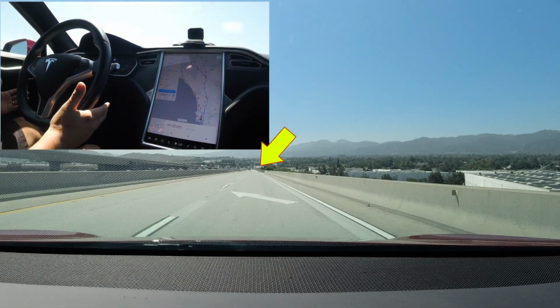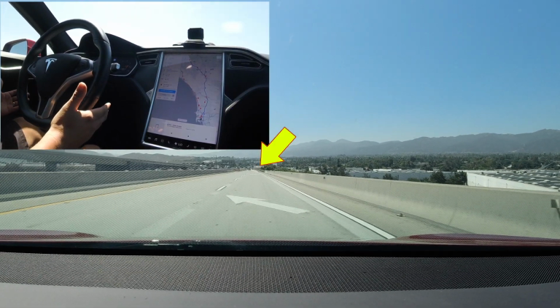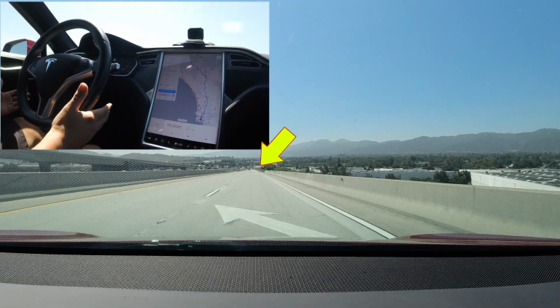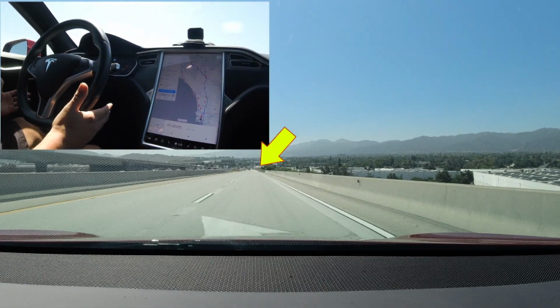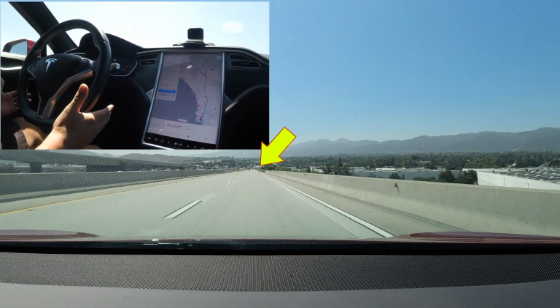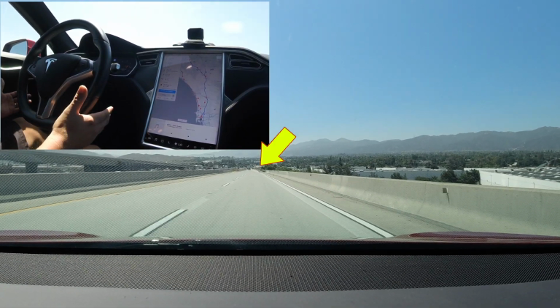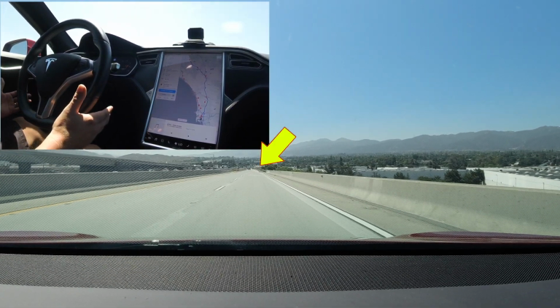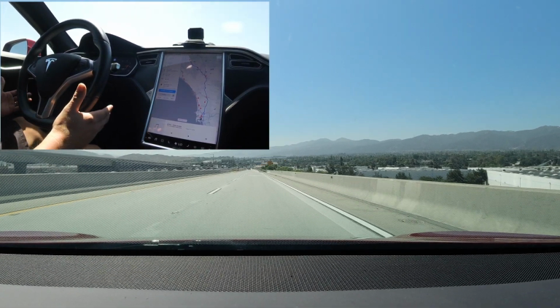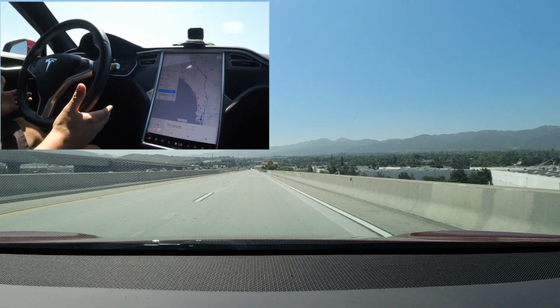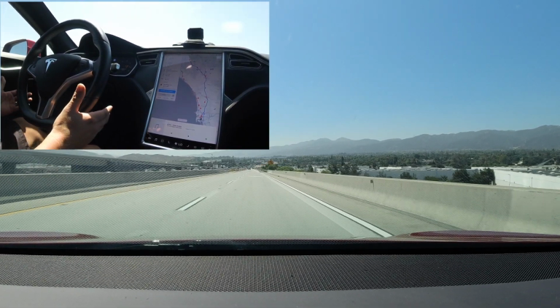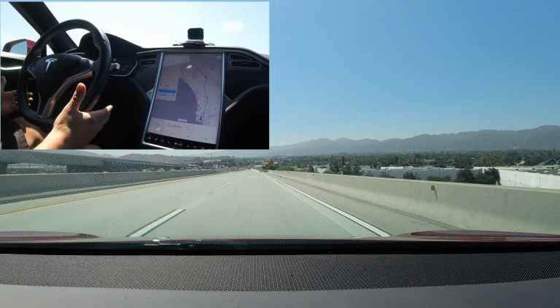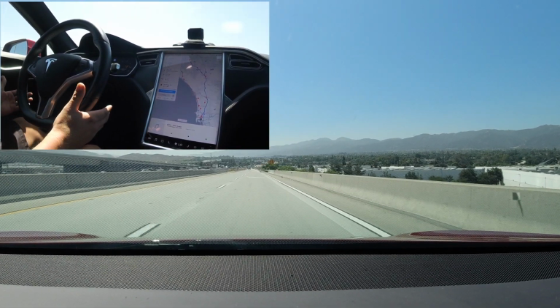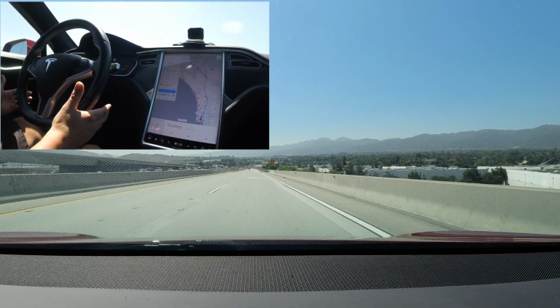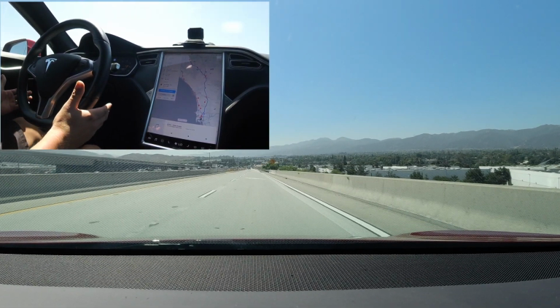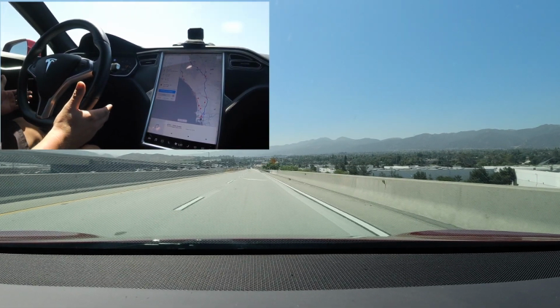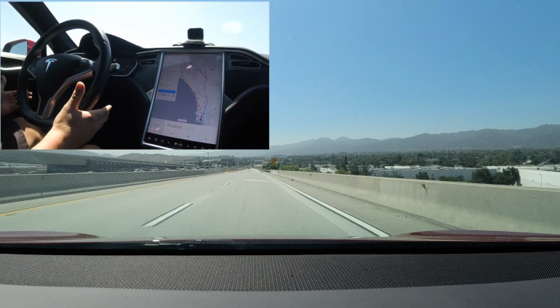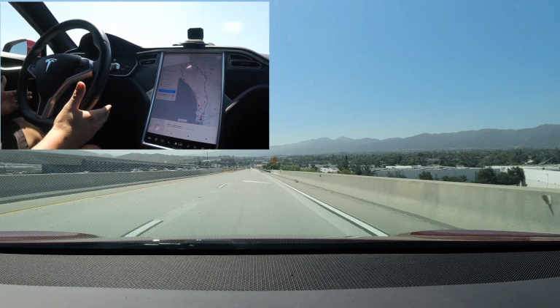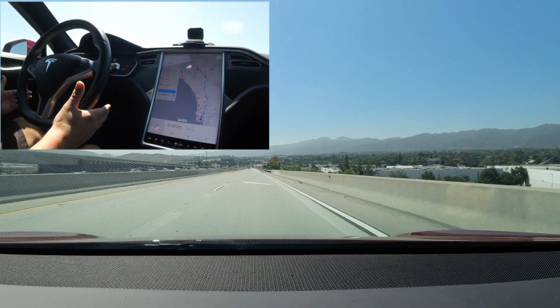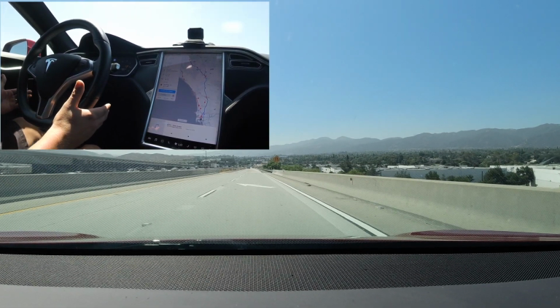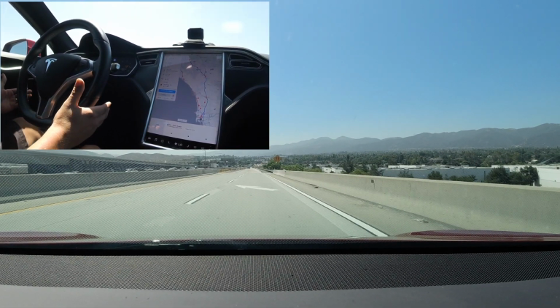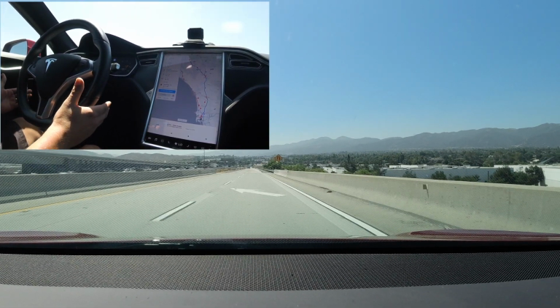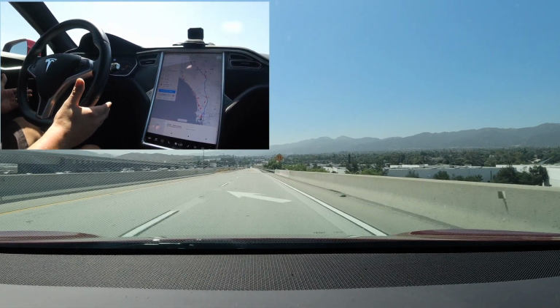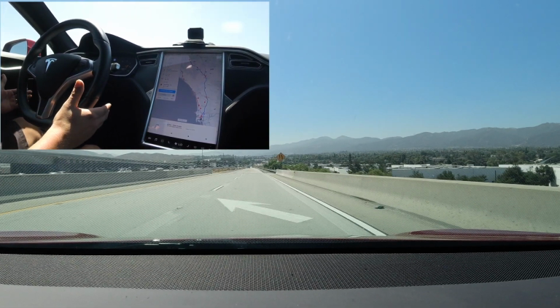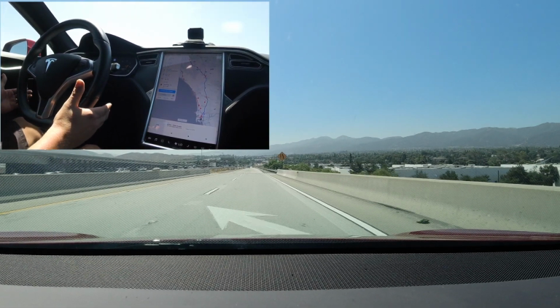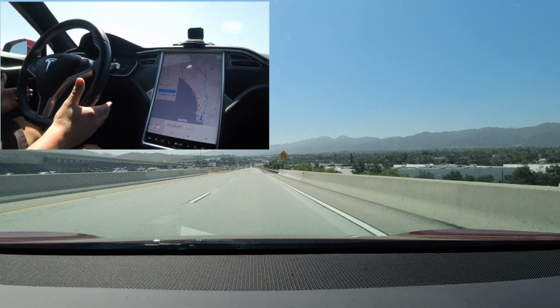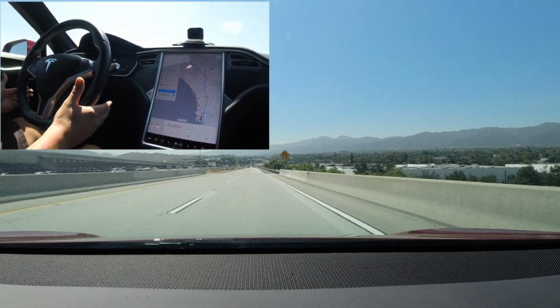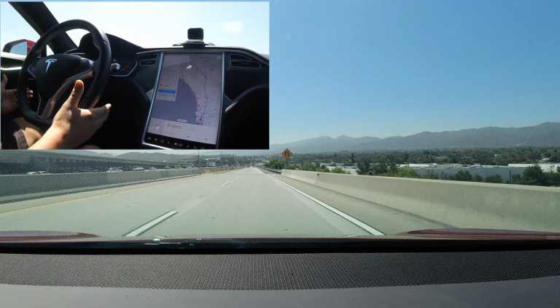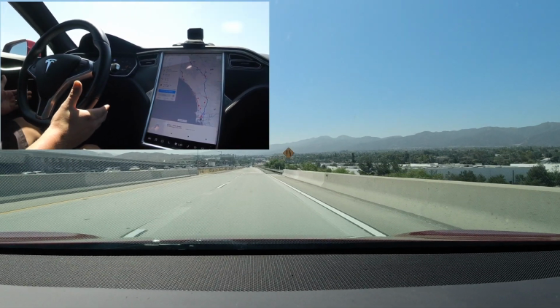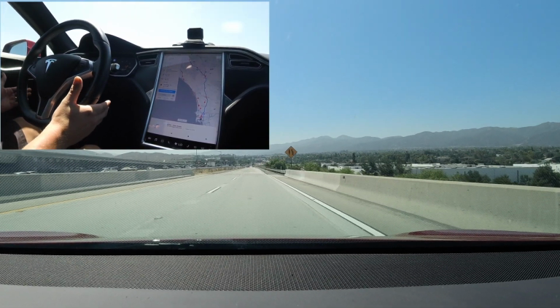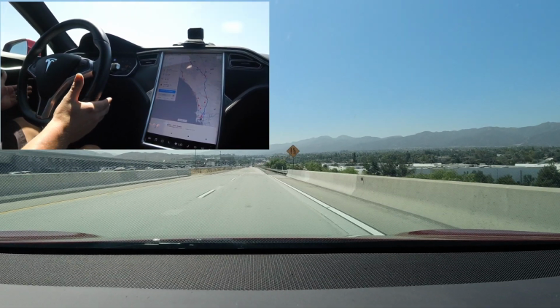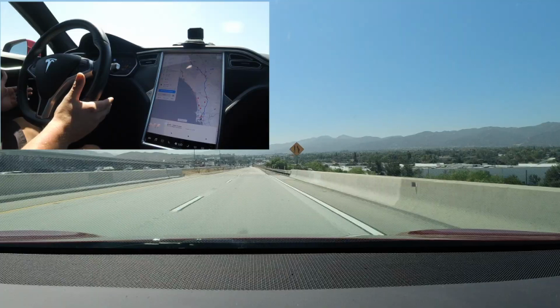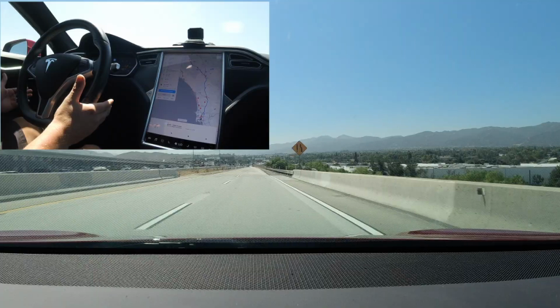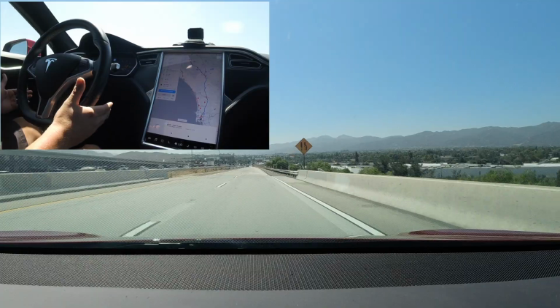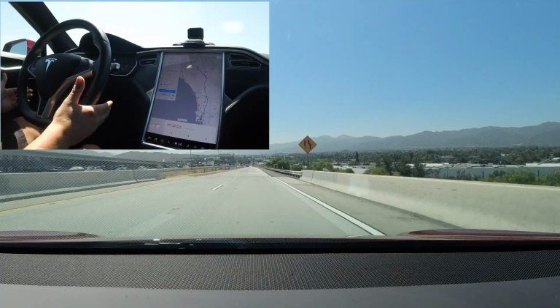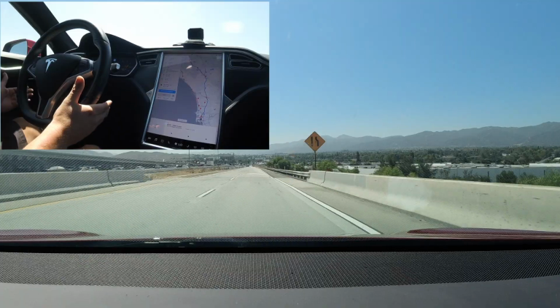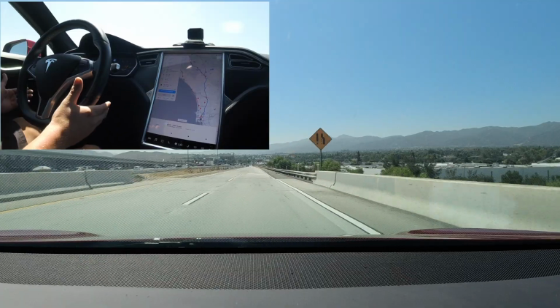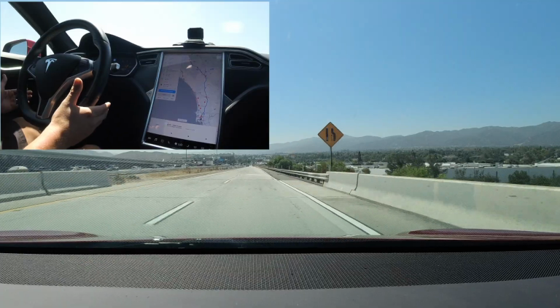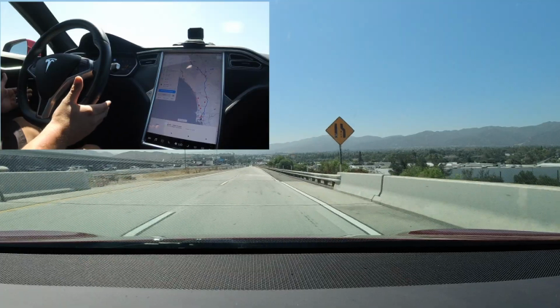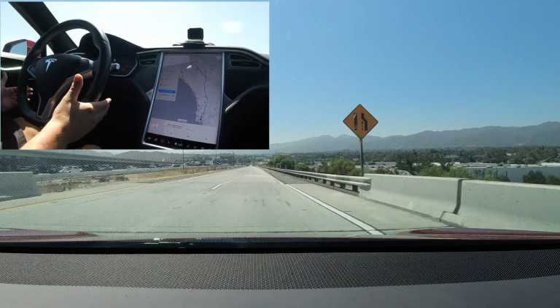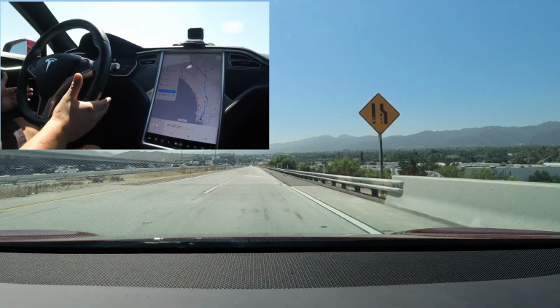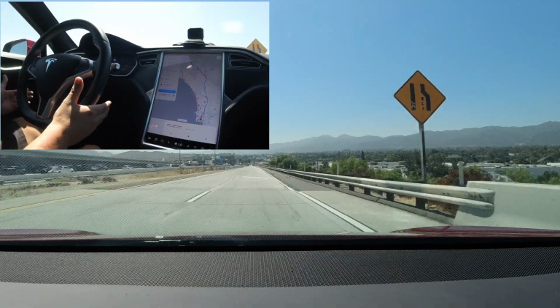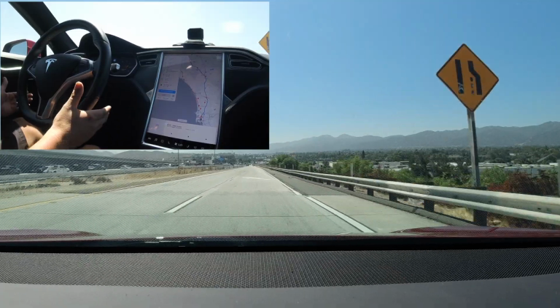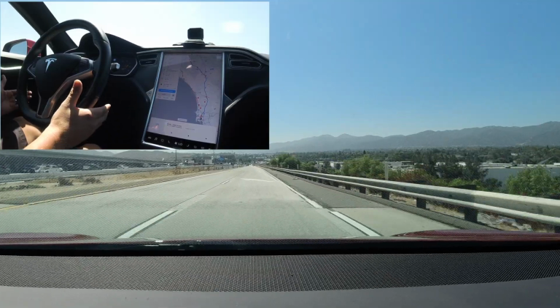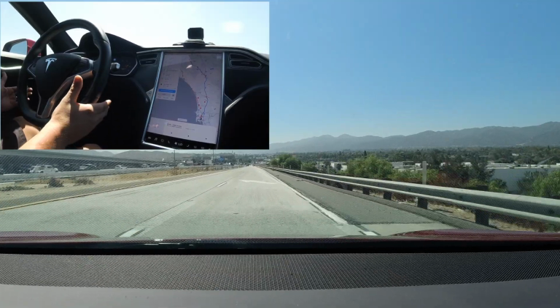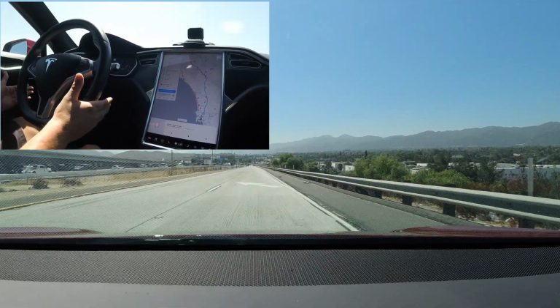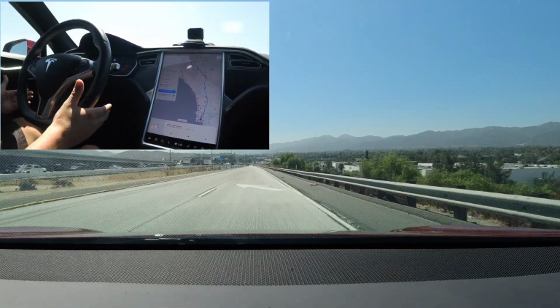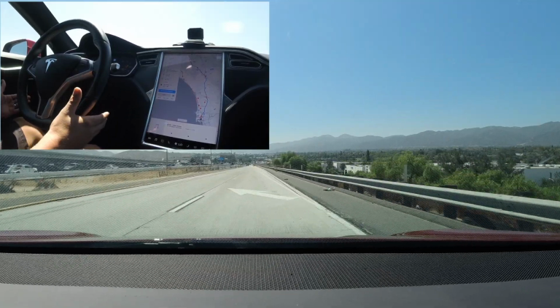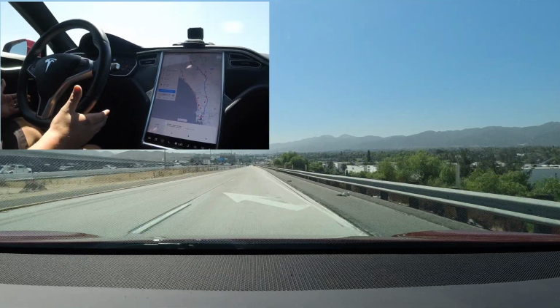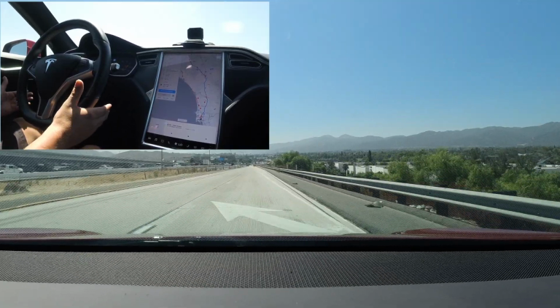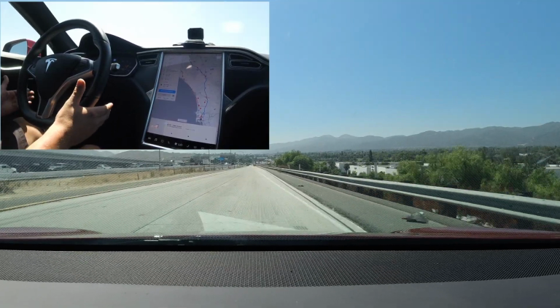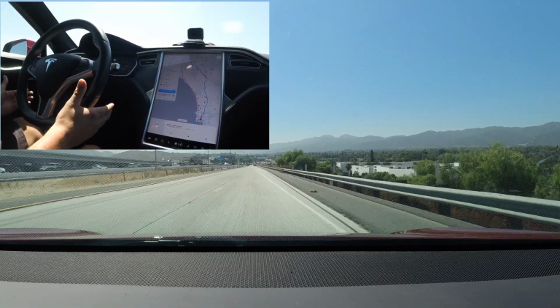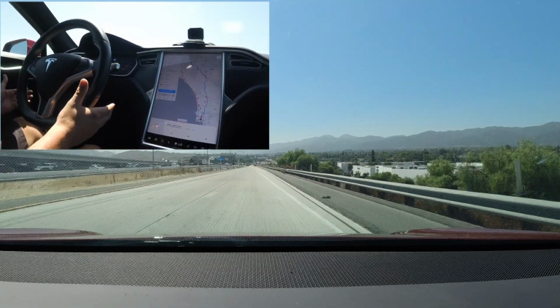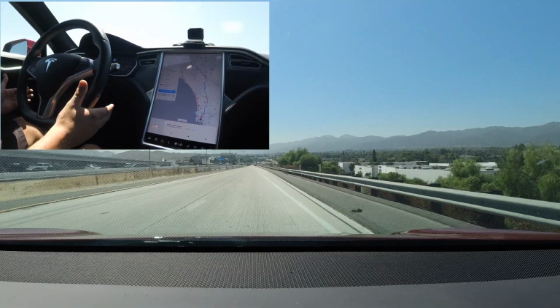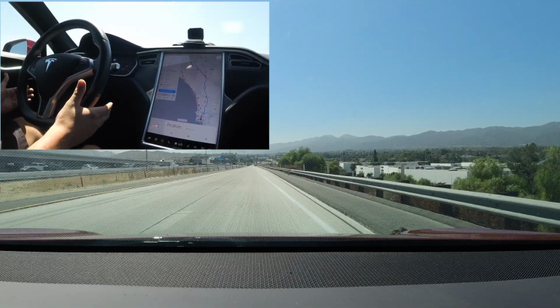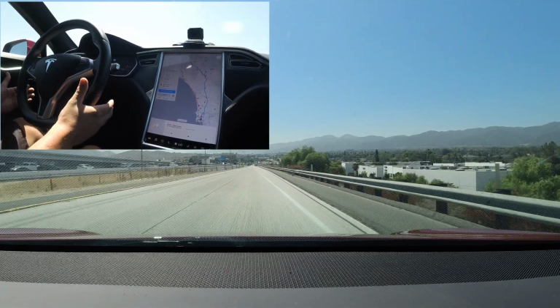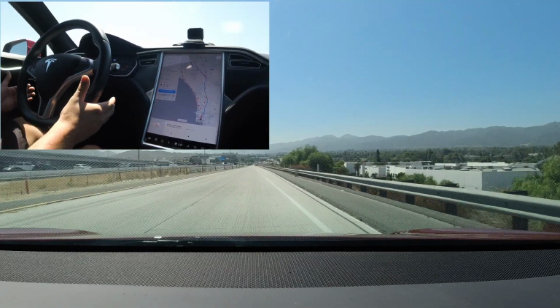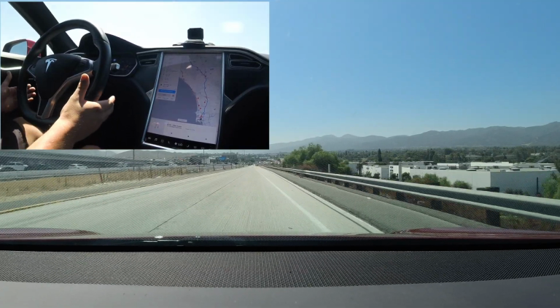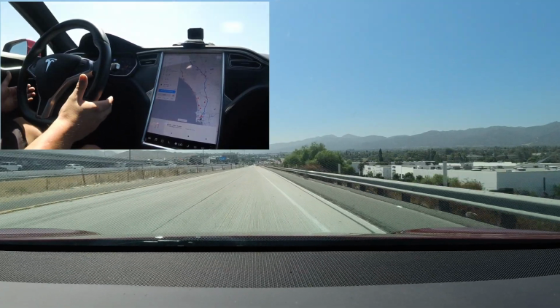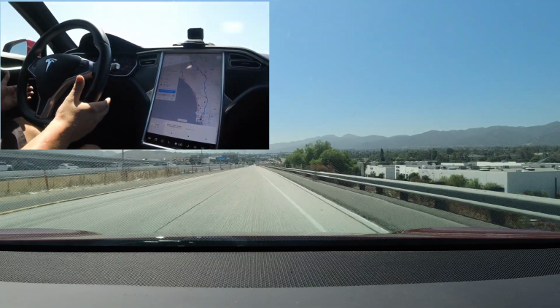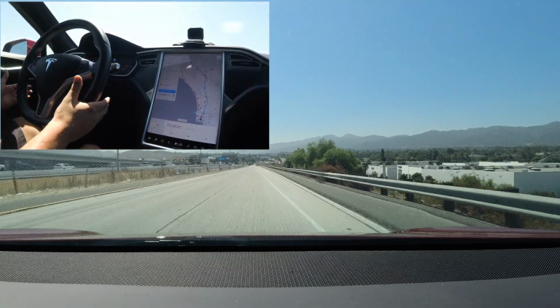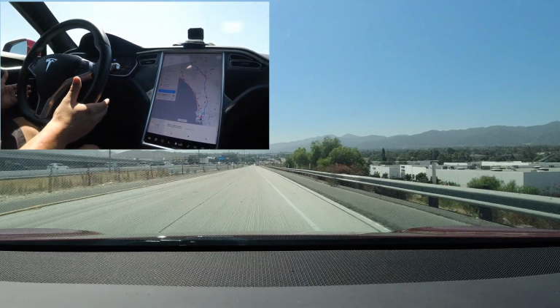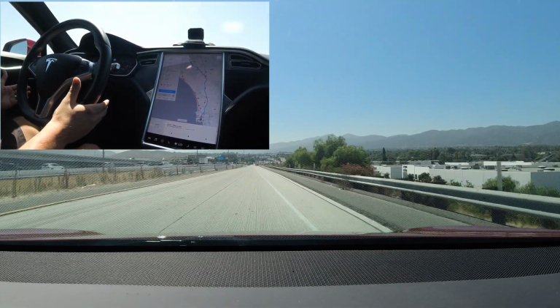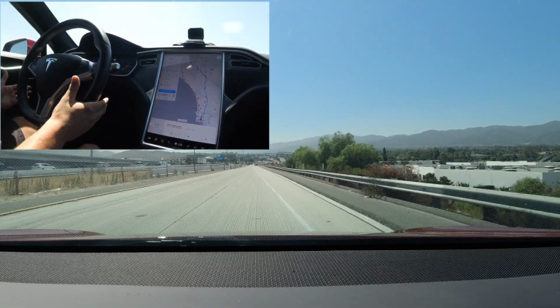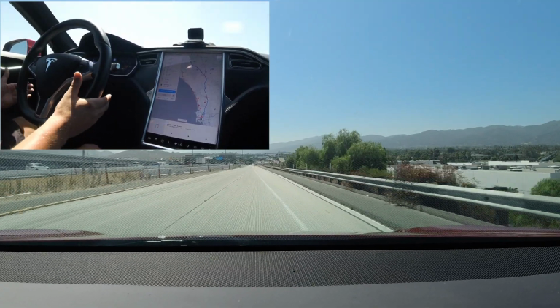As the overpass ends, we have to merge over. The car does not recognize this and we would have continued straight had I not taken over the vehicle.